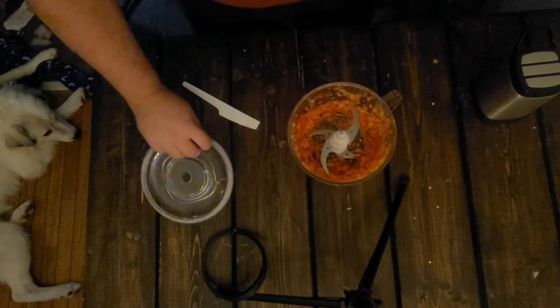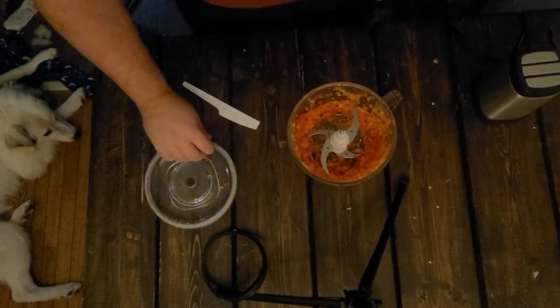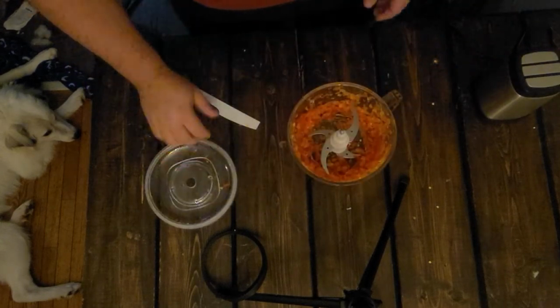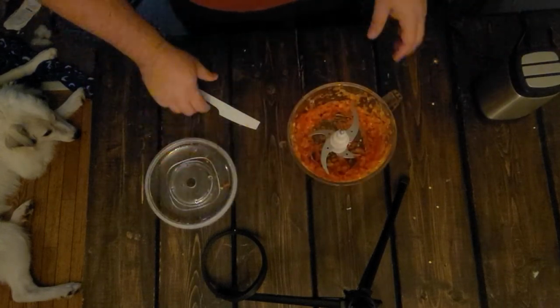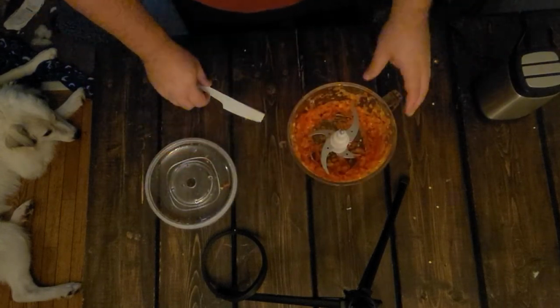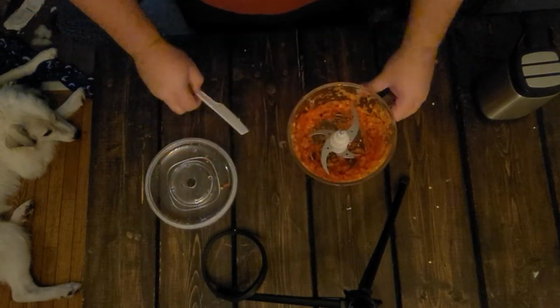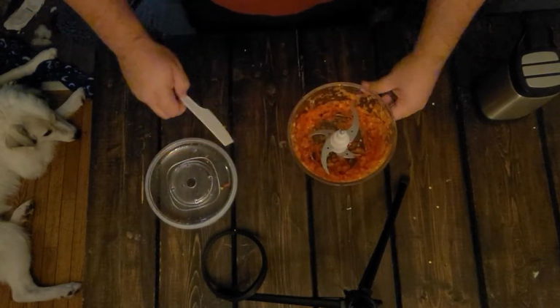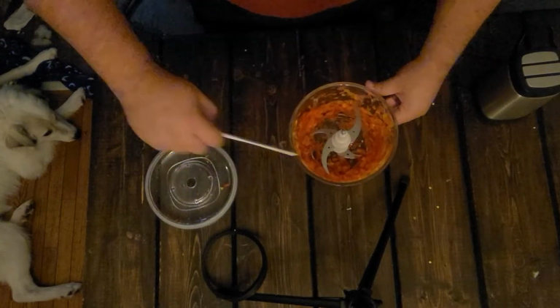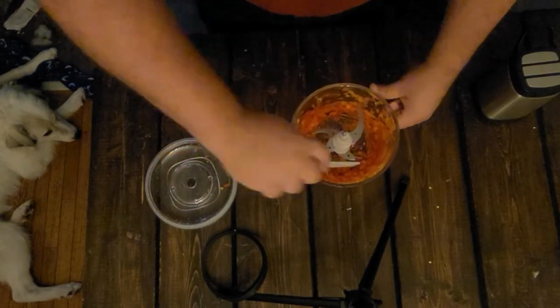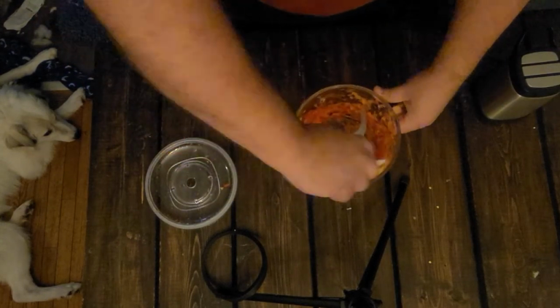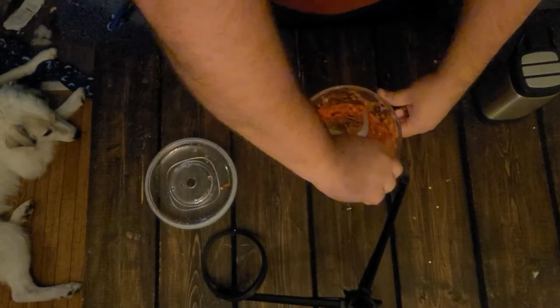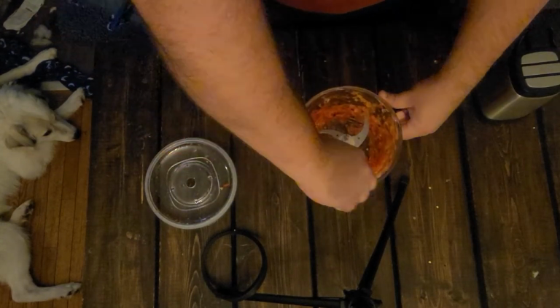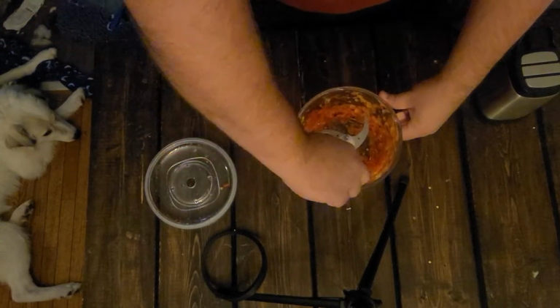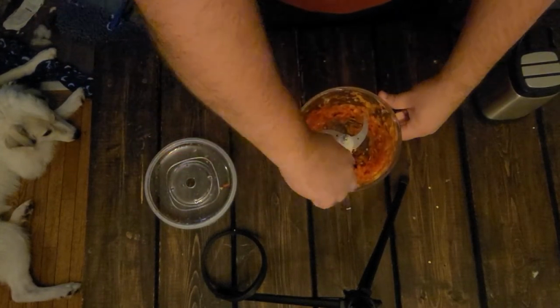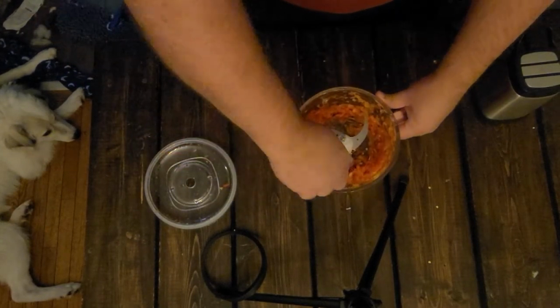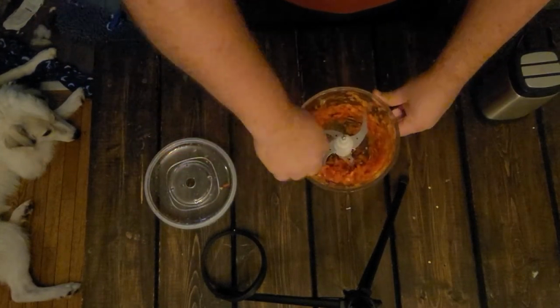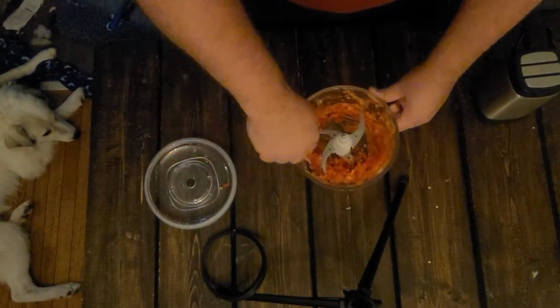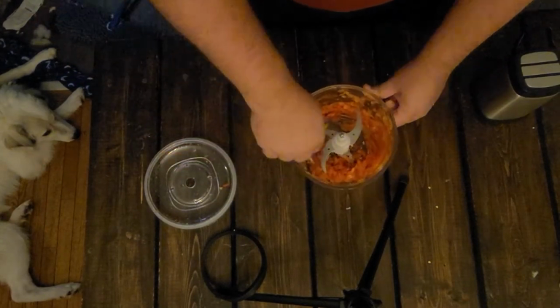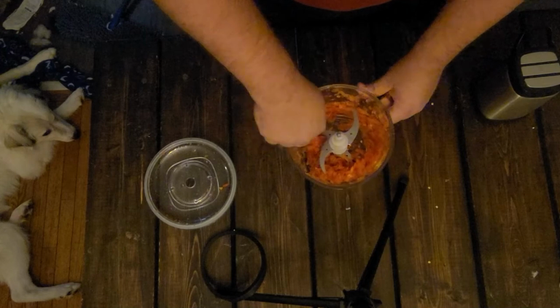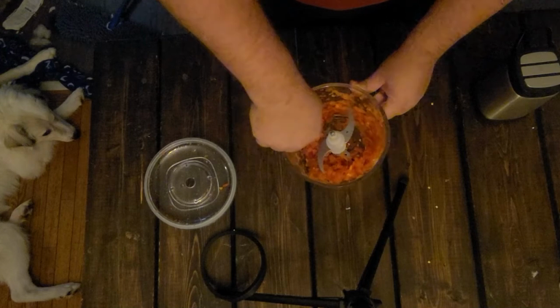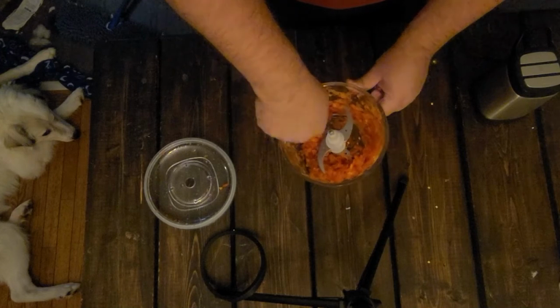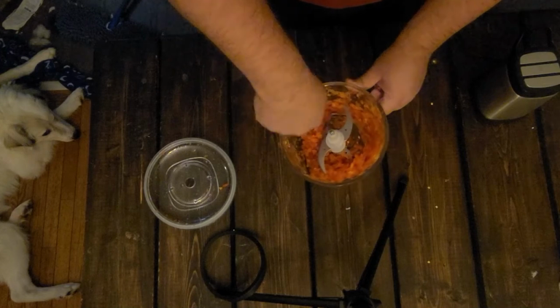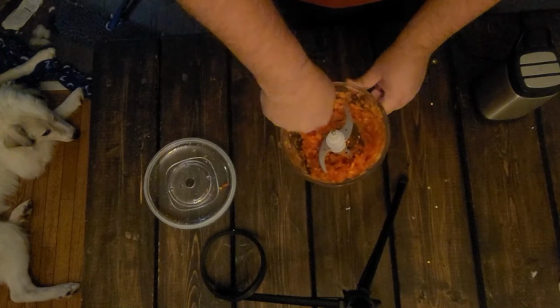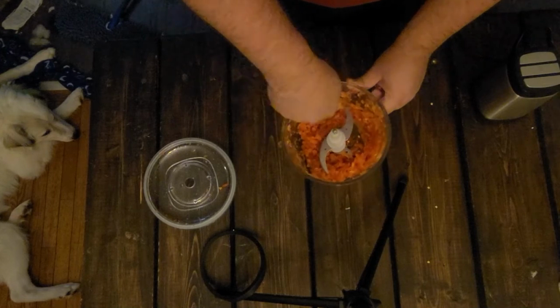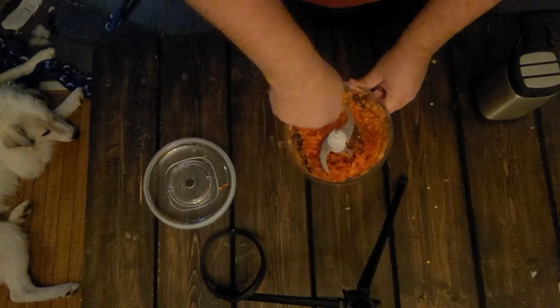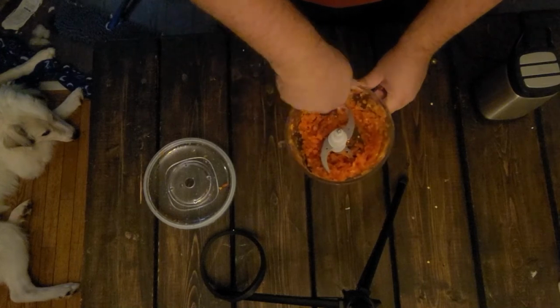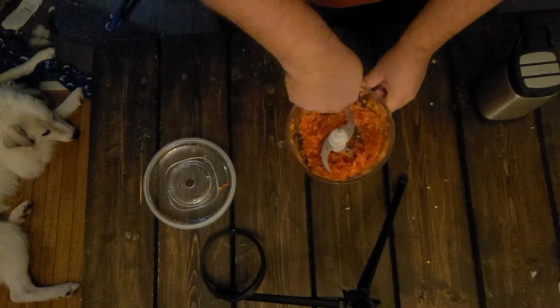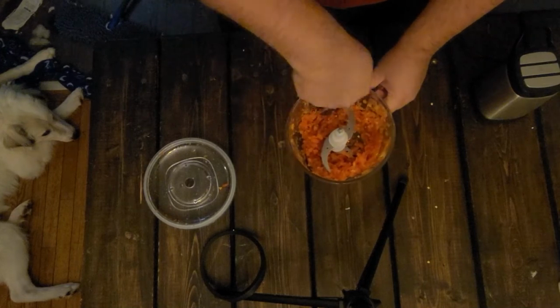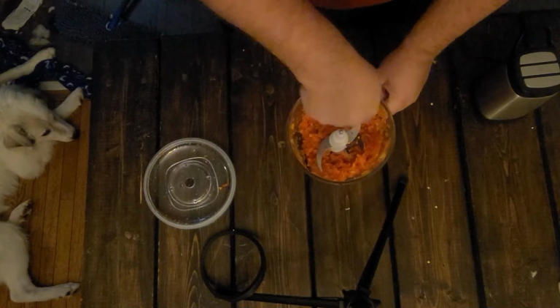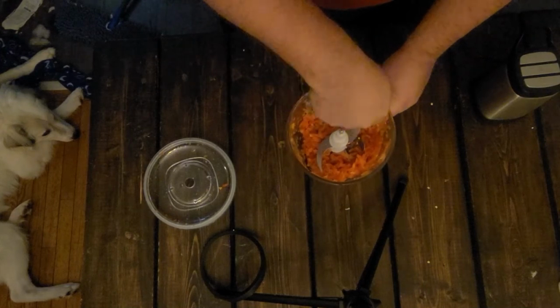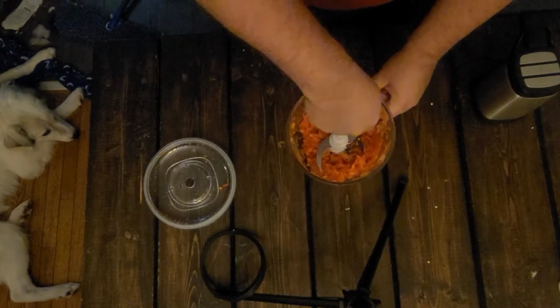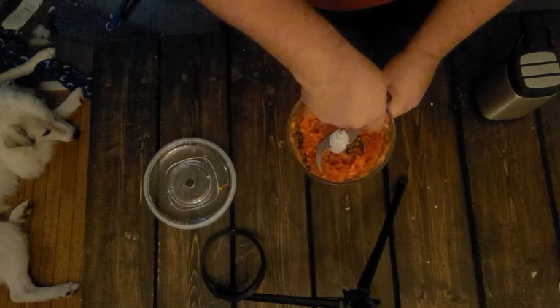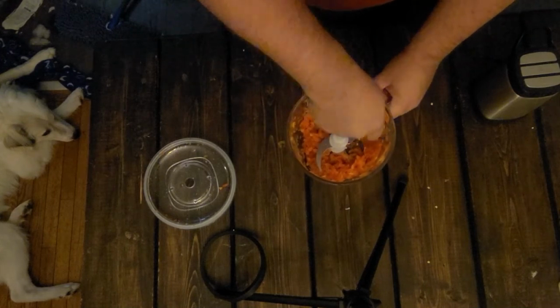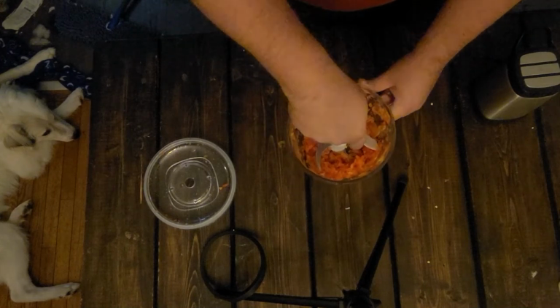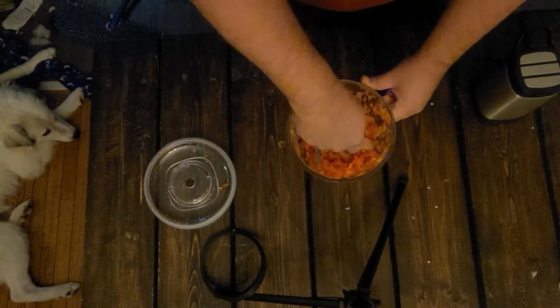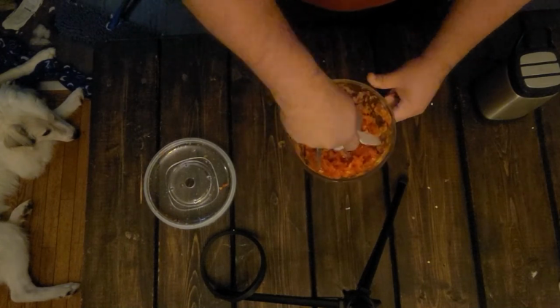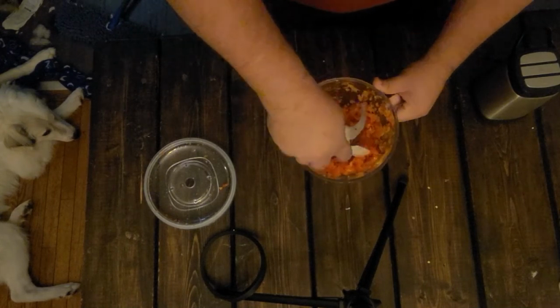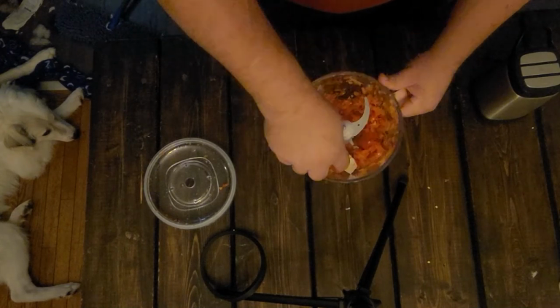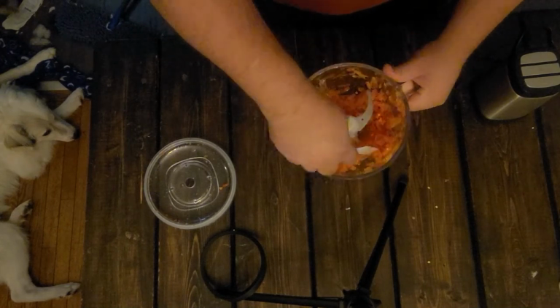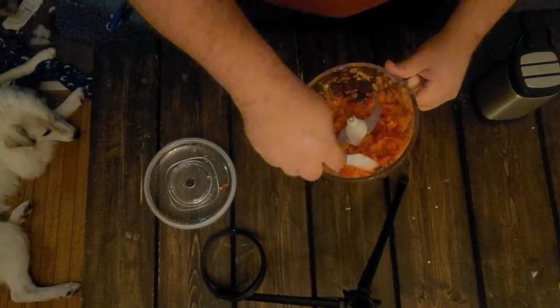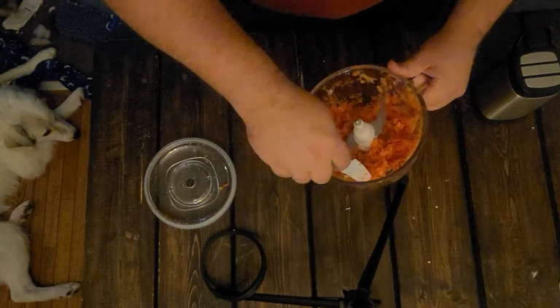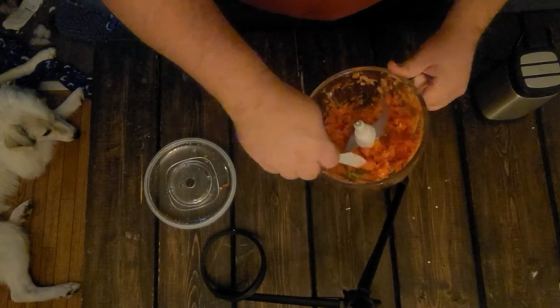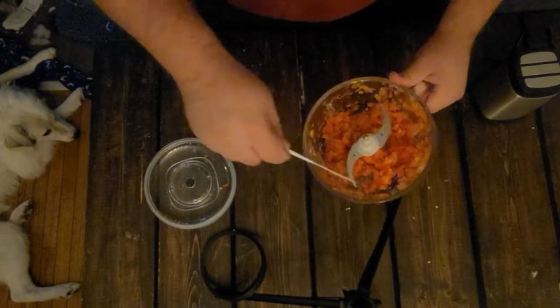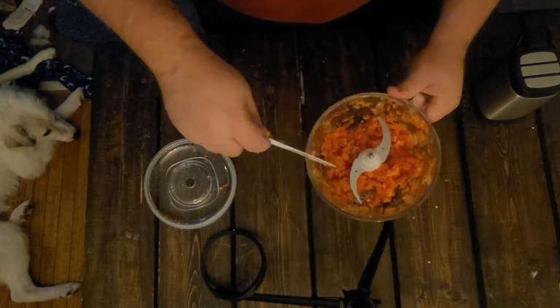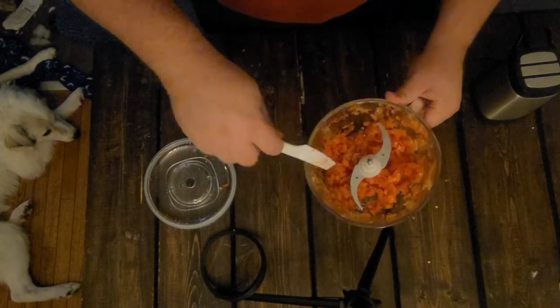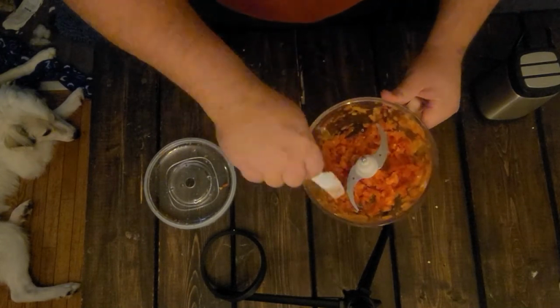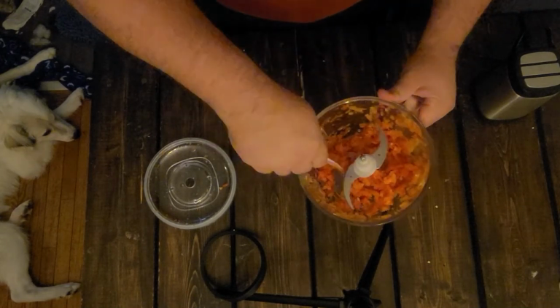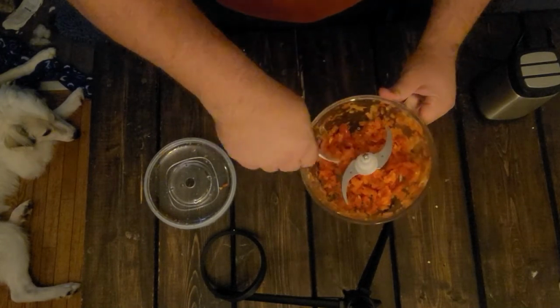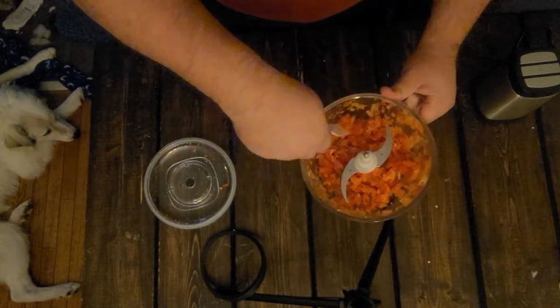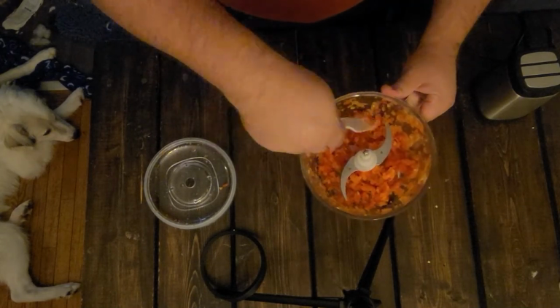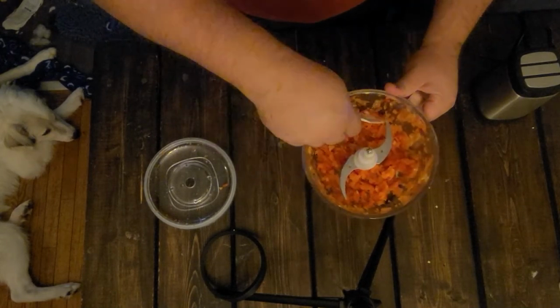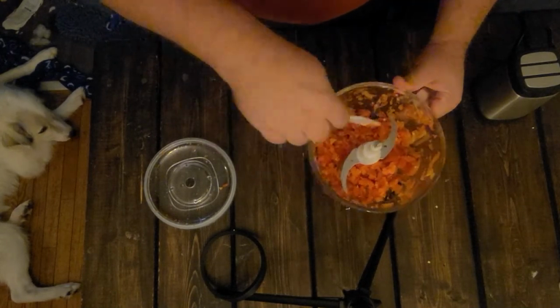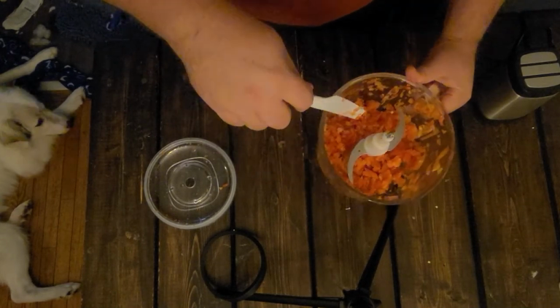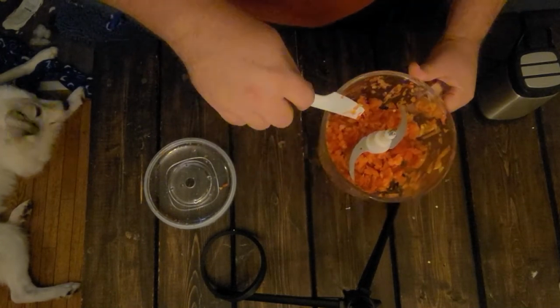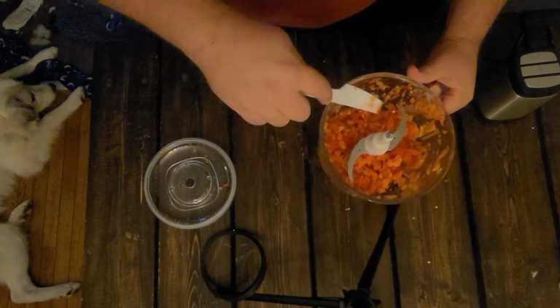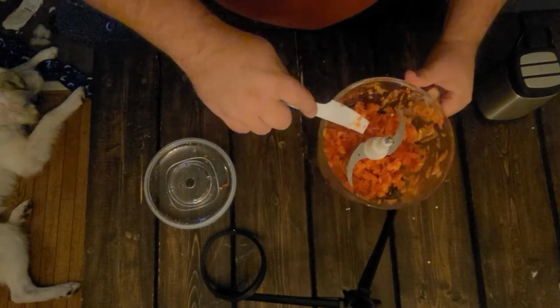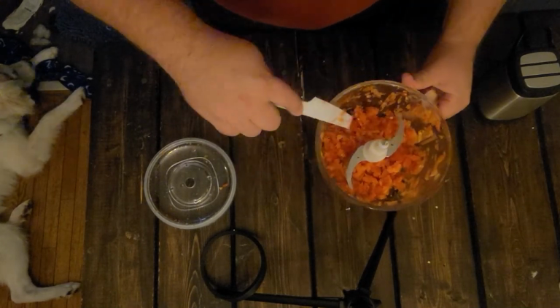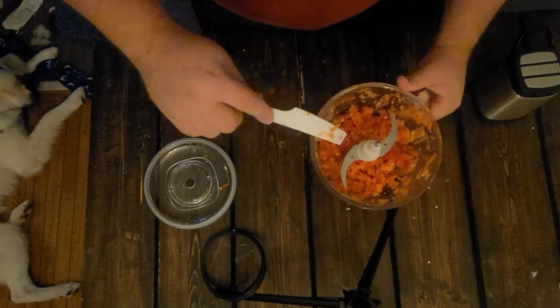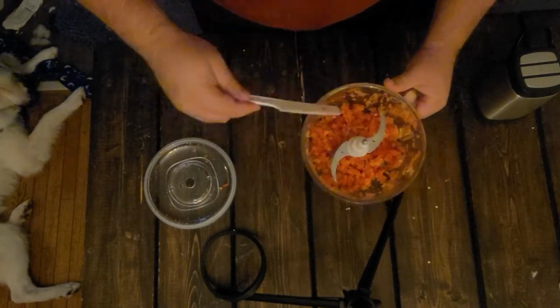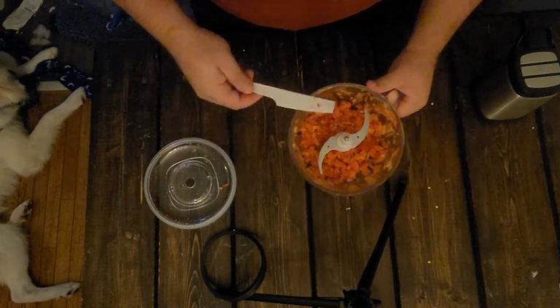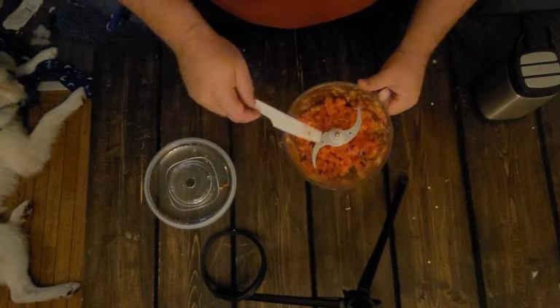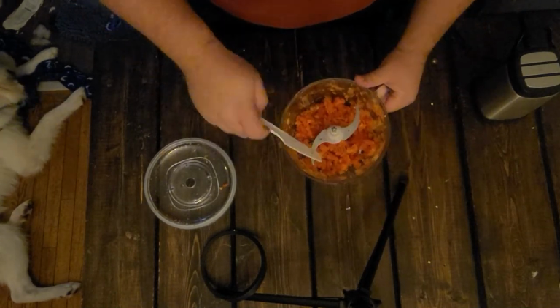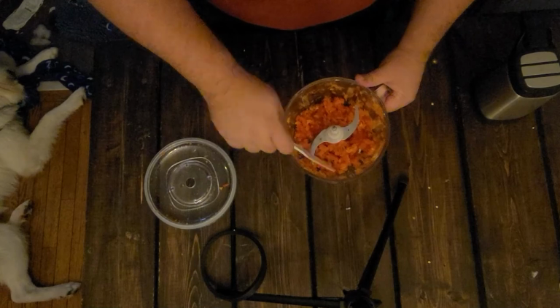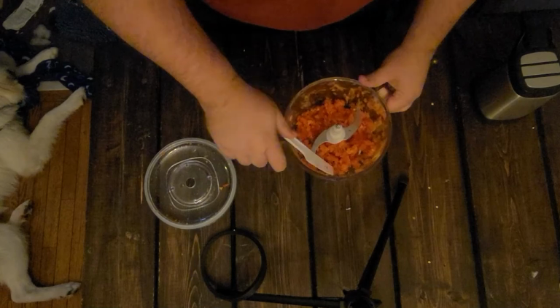And there we go — not too shabby, not too shabby.